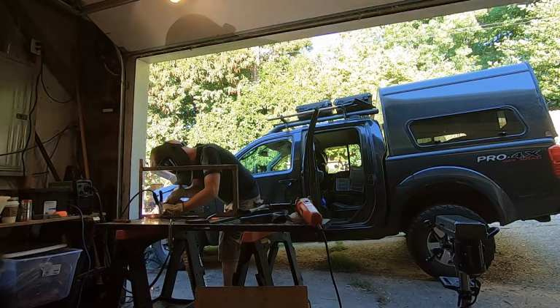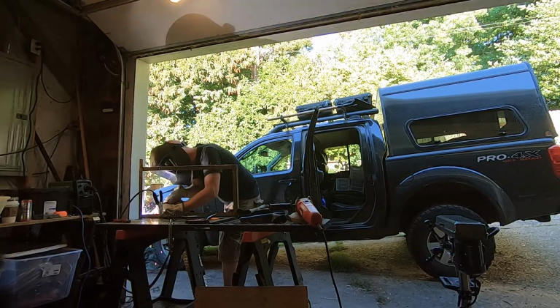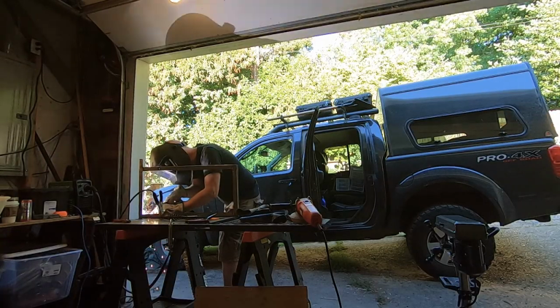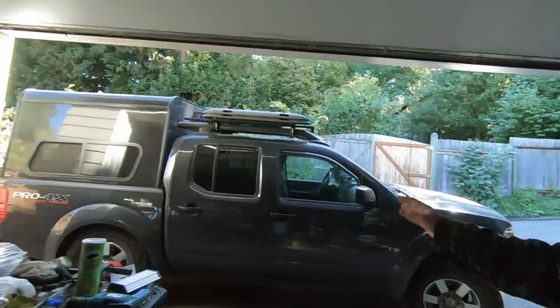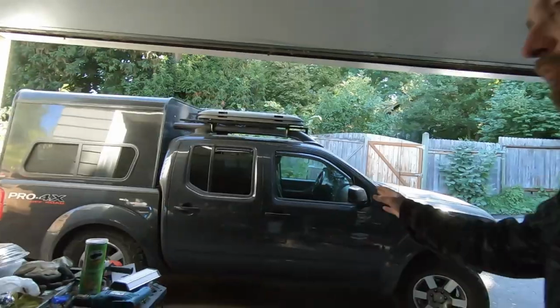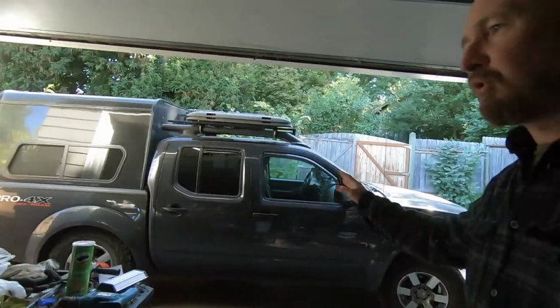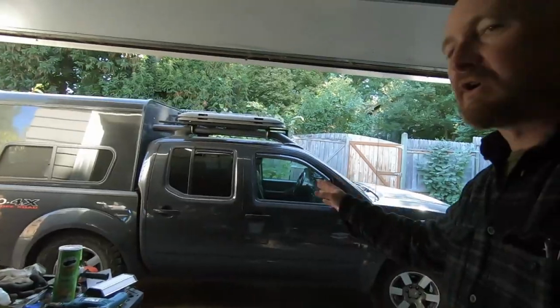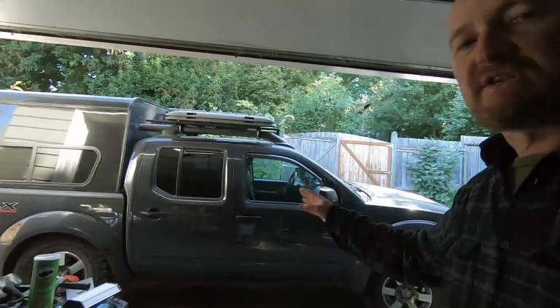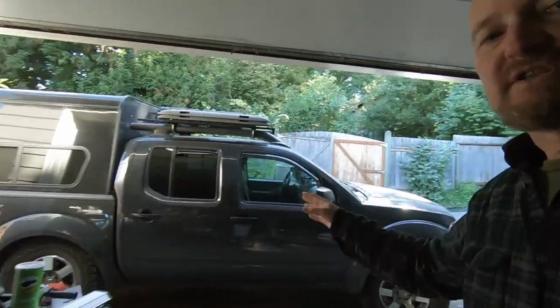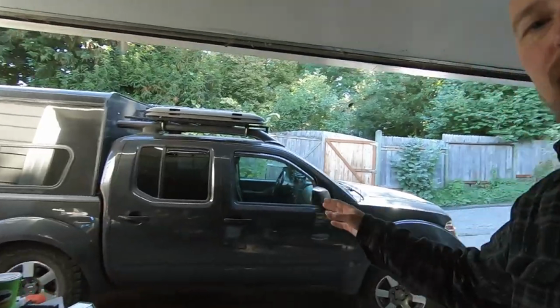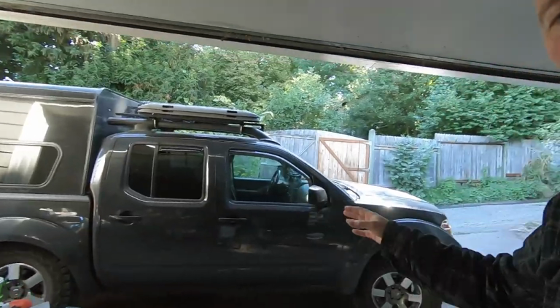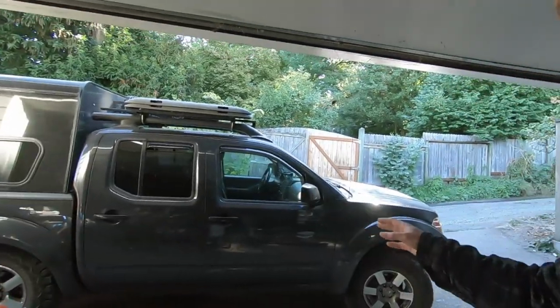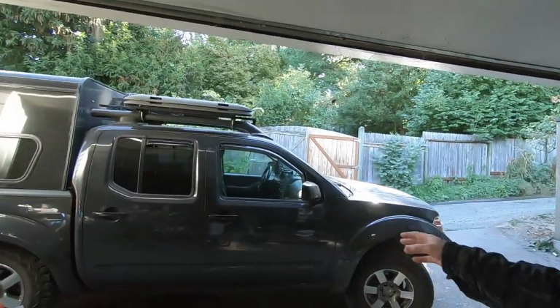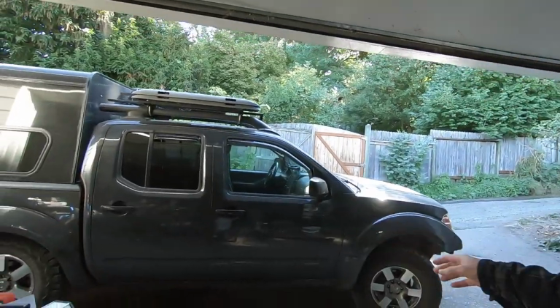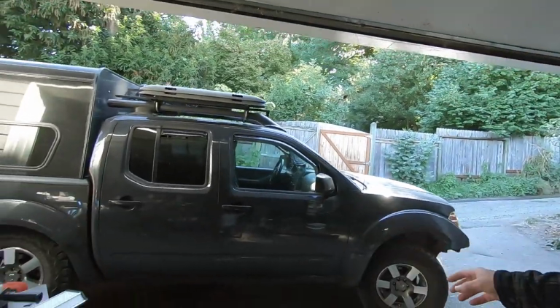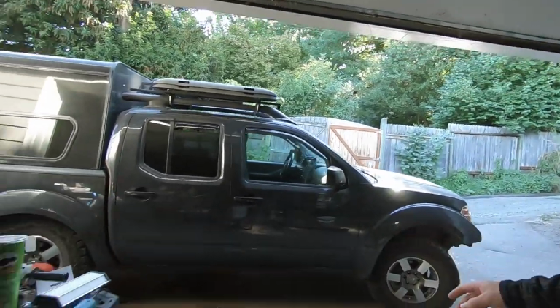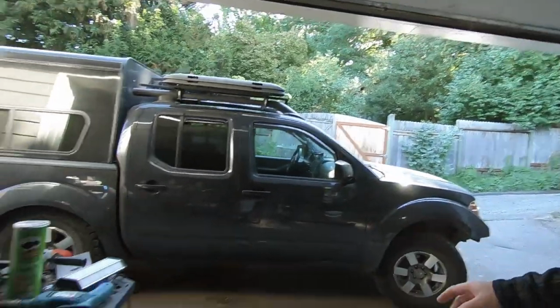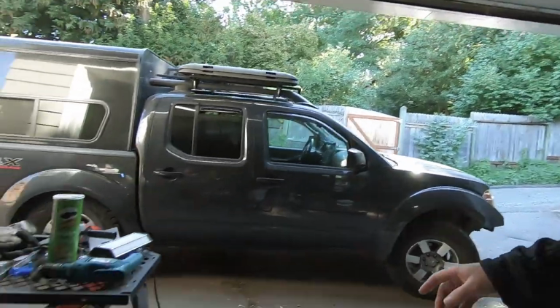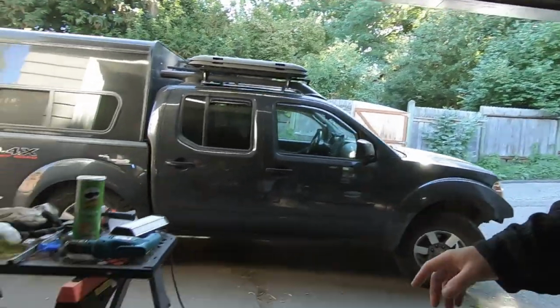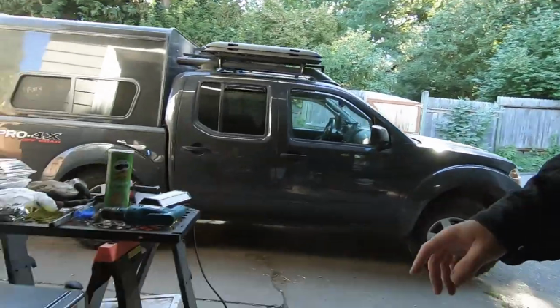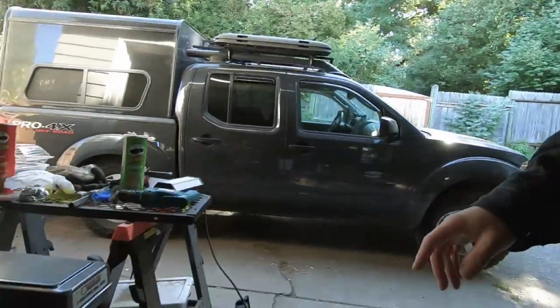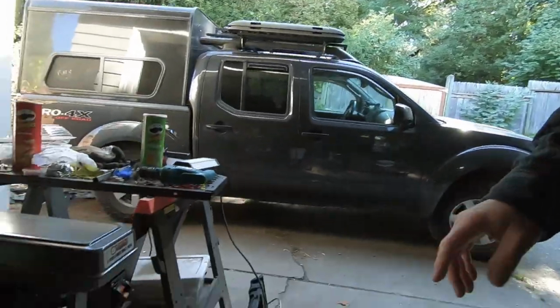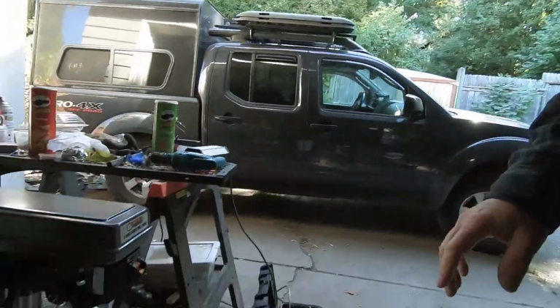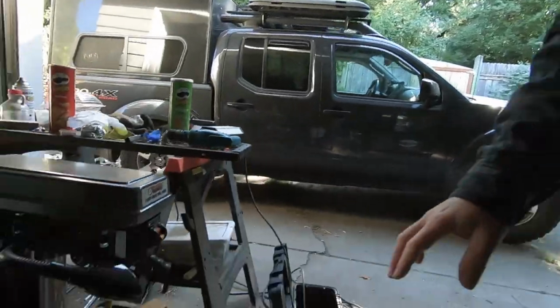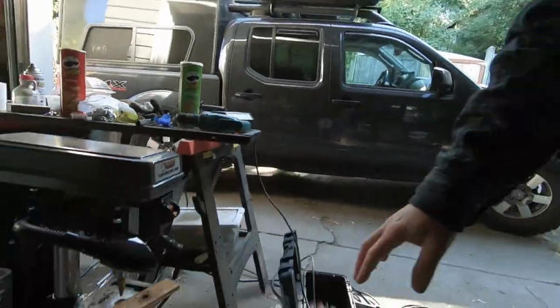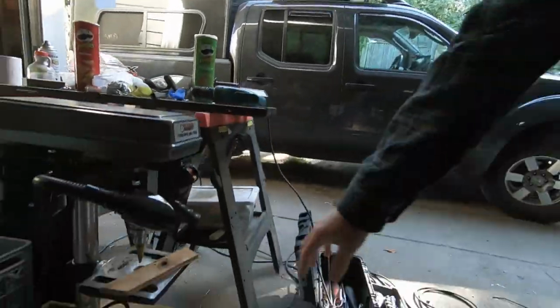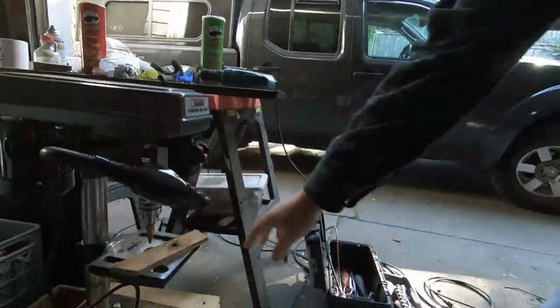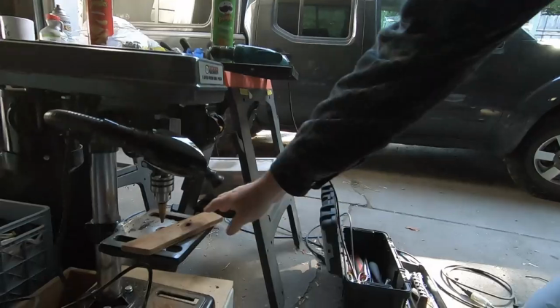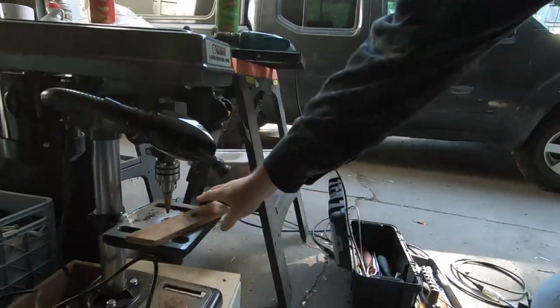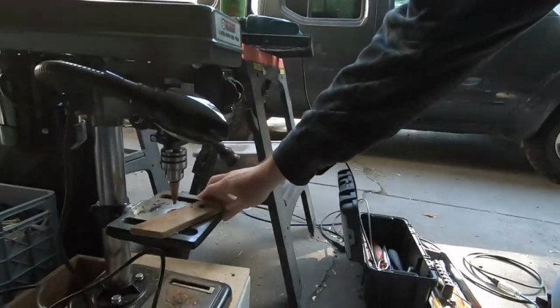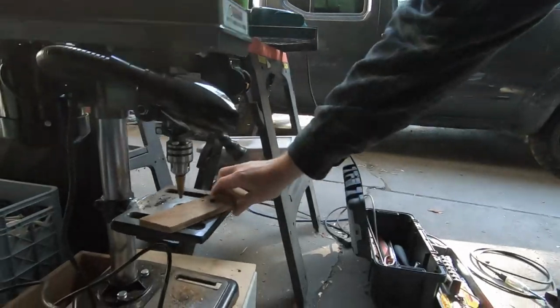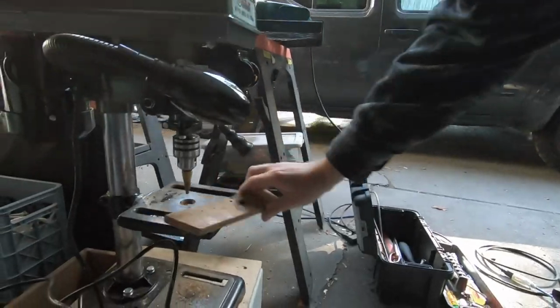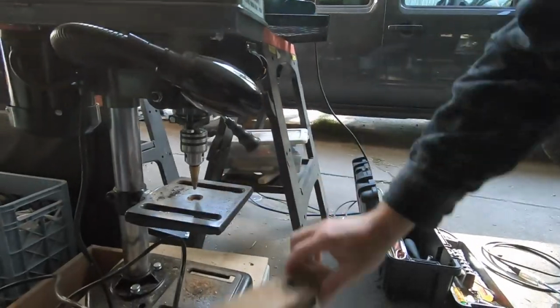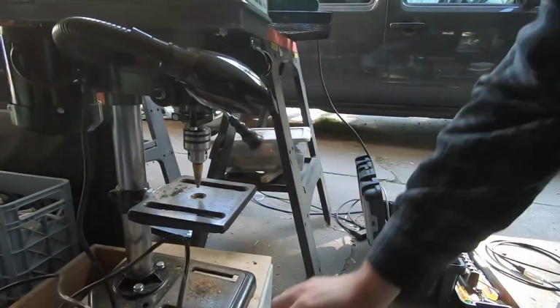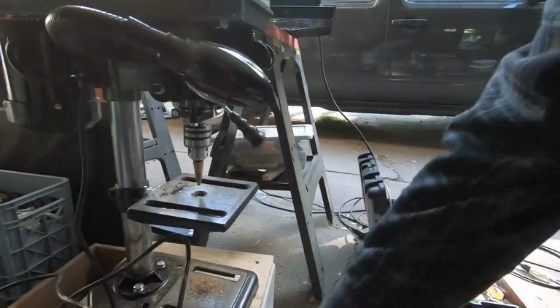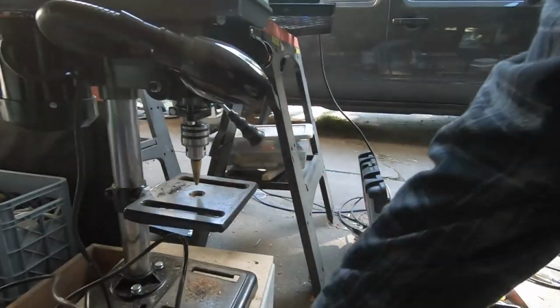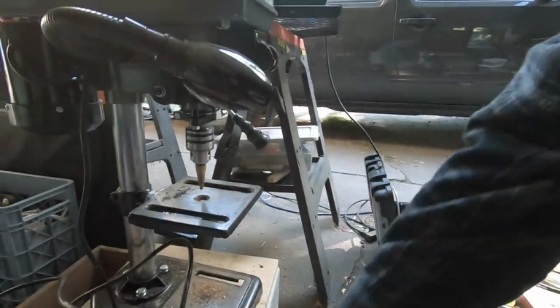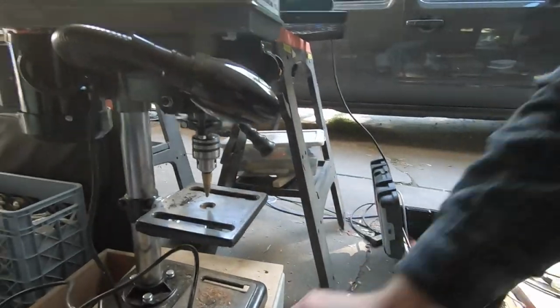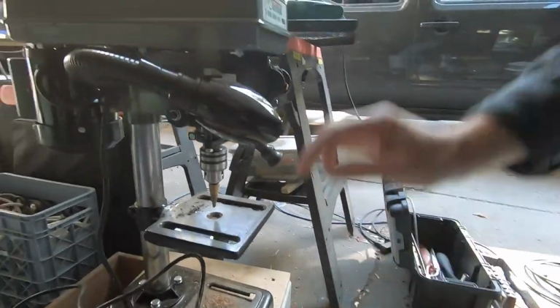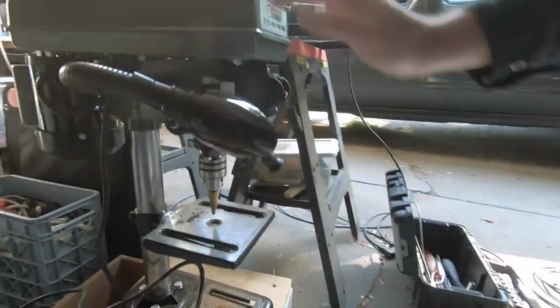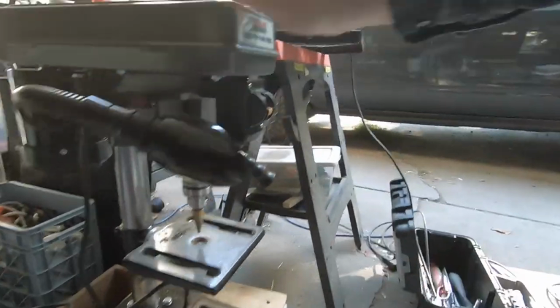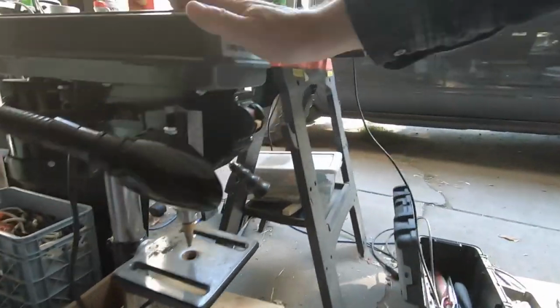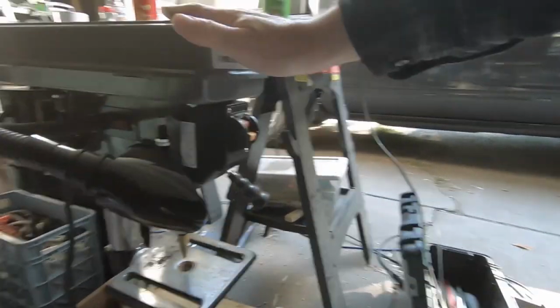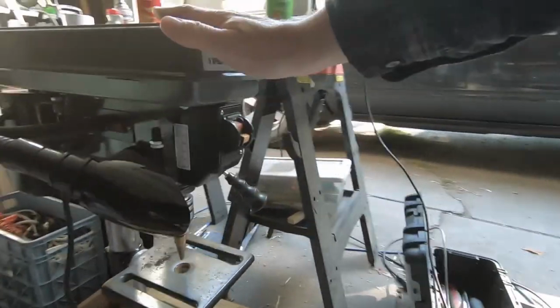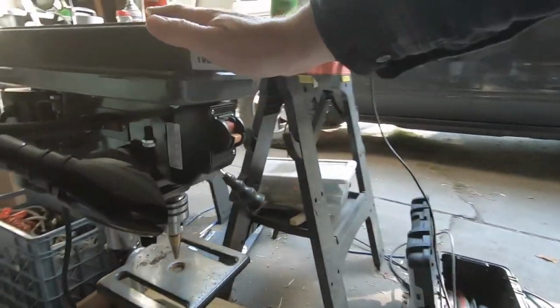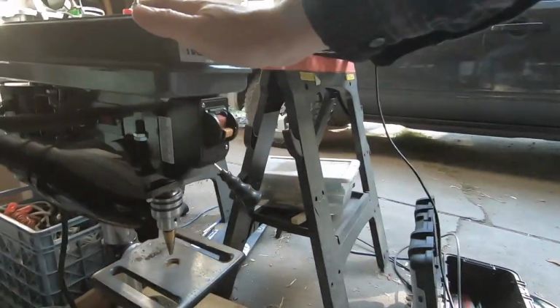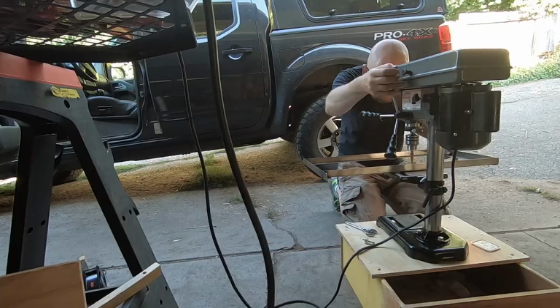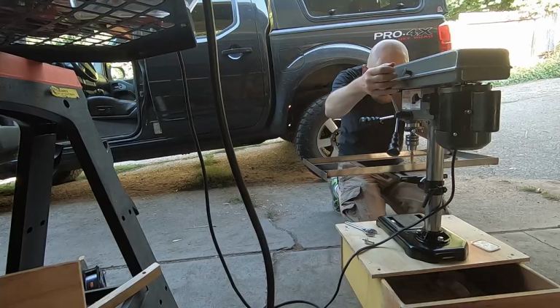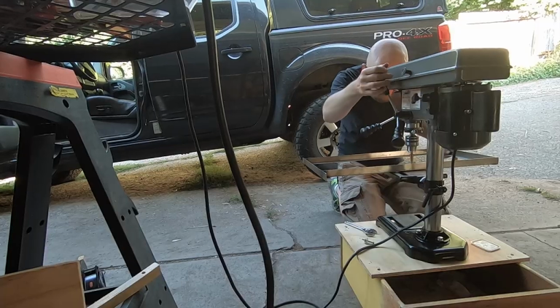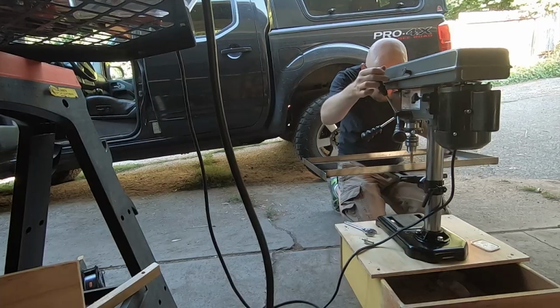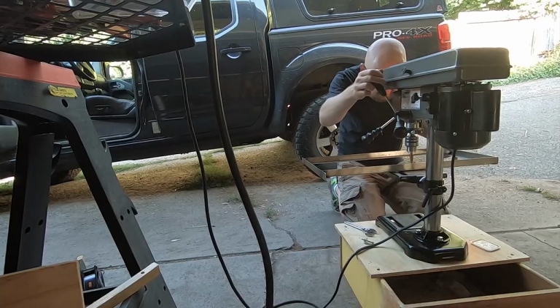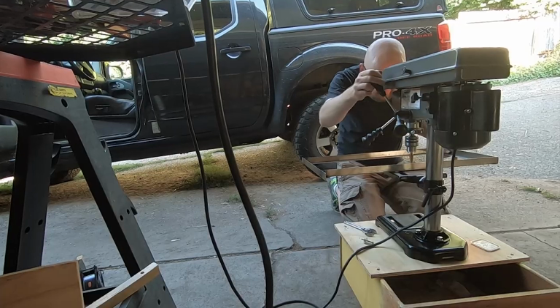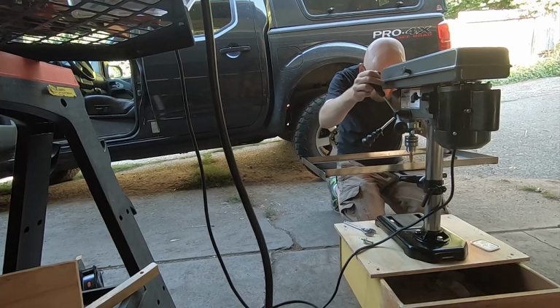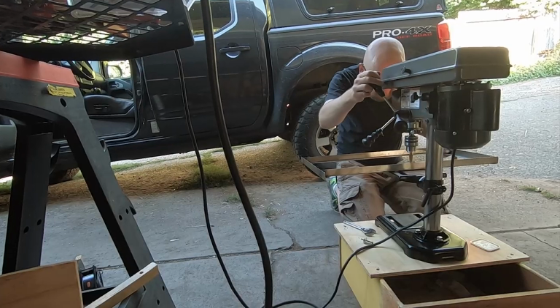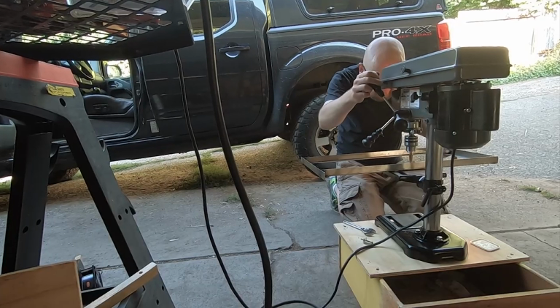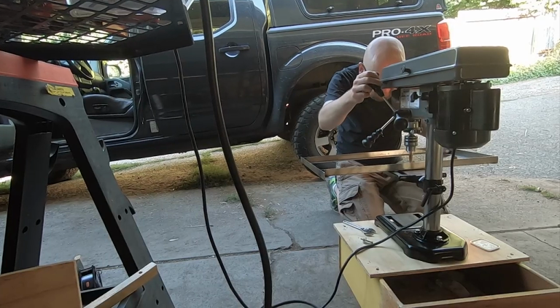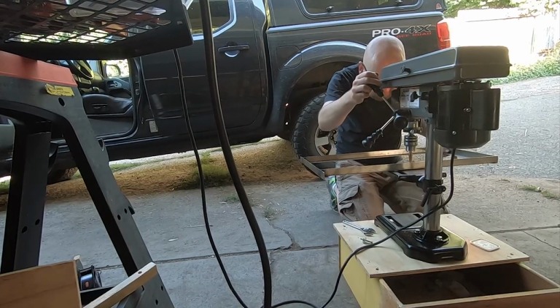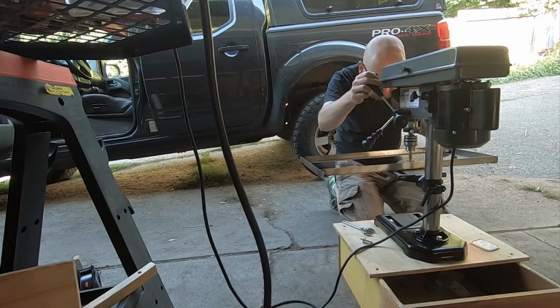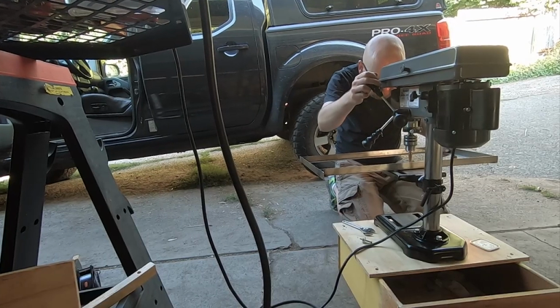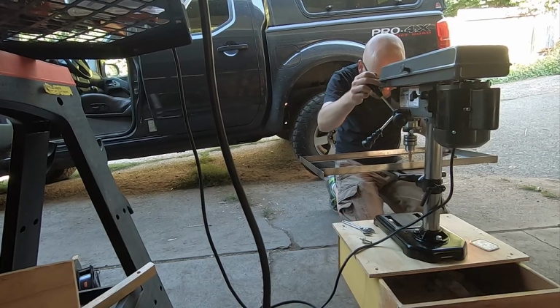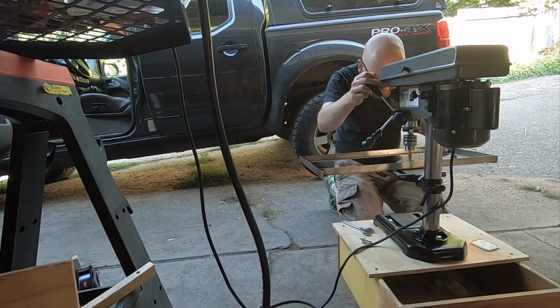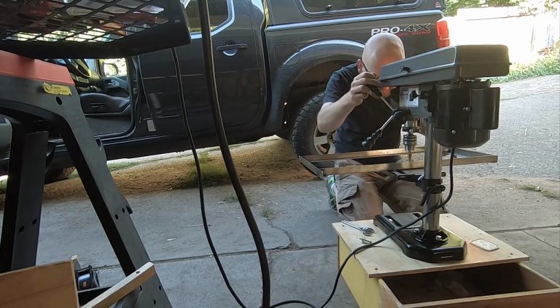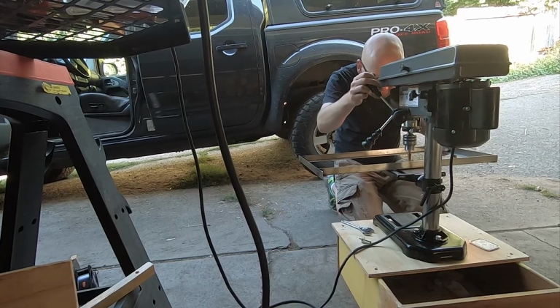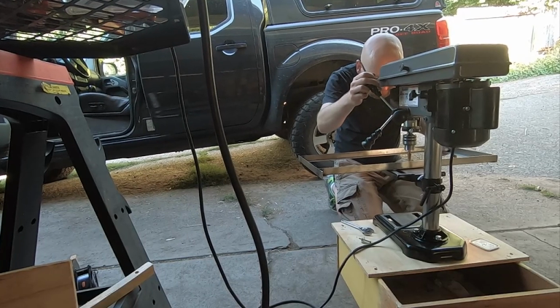In the process of working on all these projects I broke down and bought a small drill press from Harbor Freight.